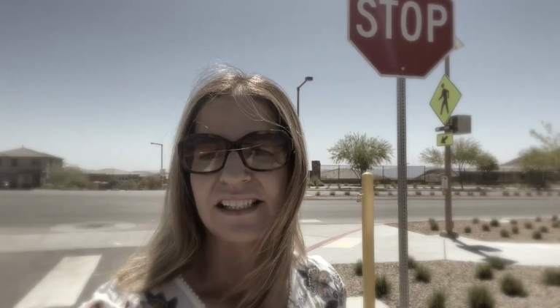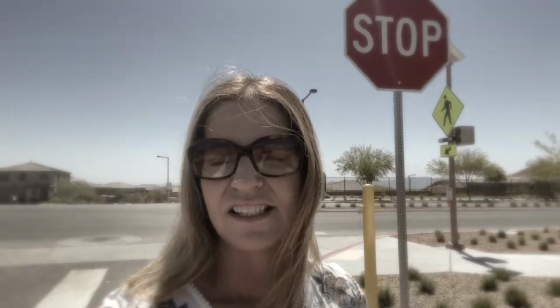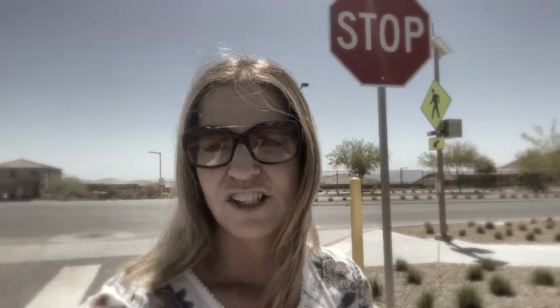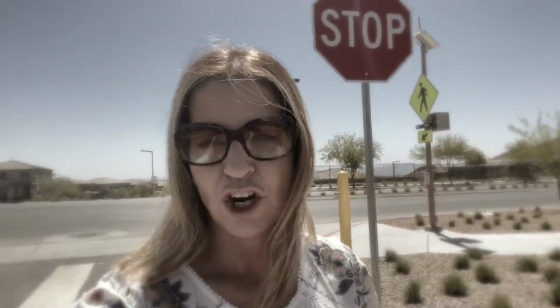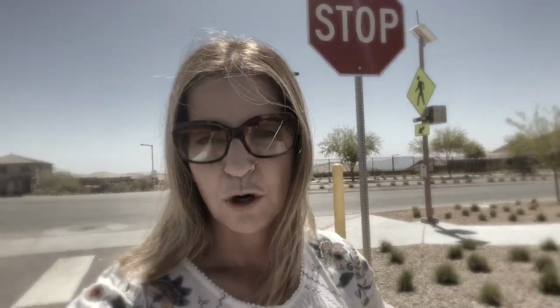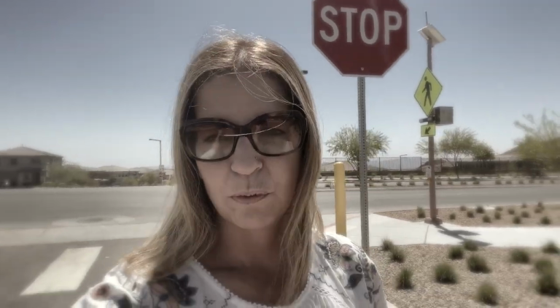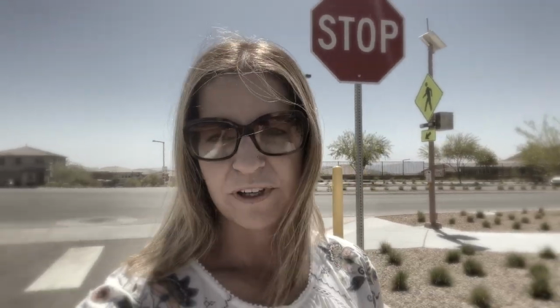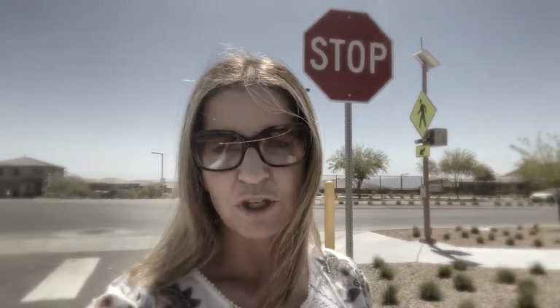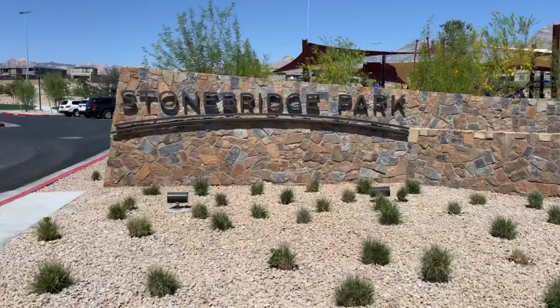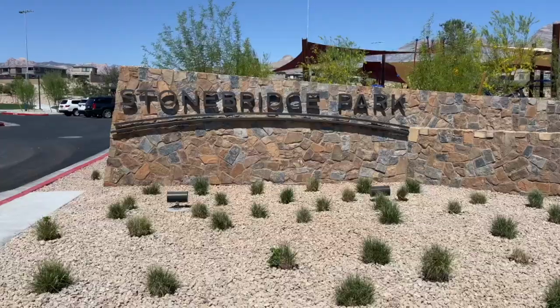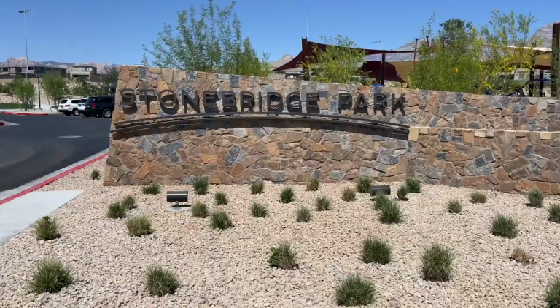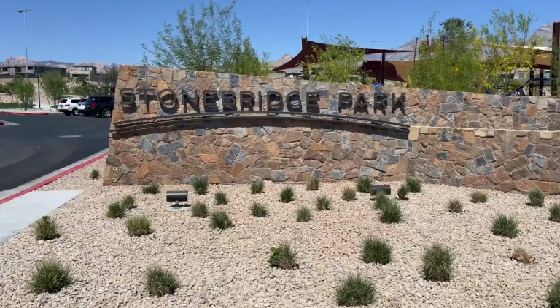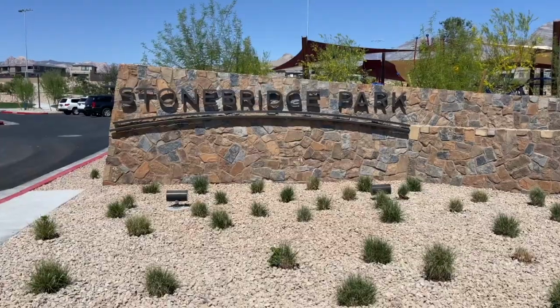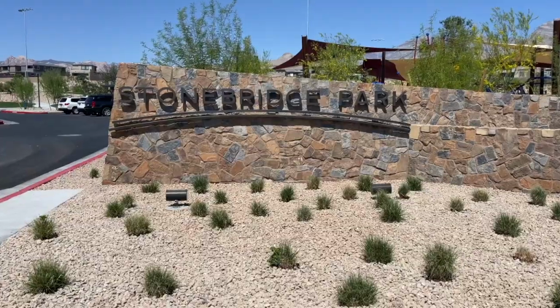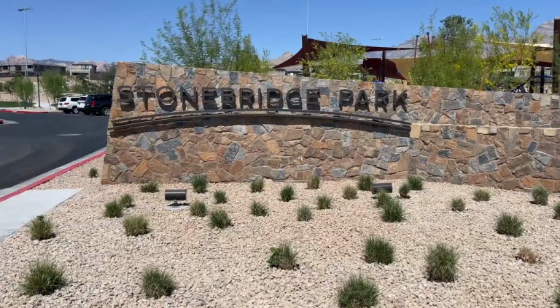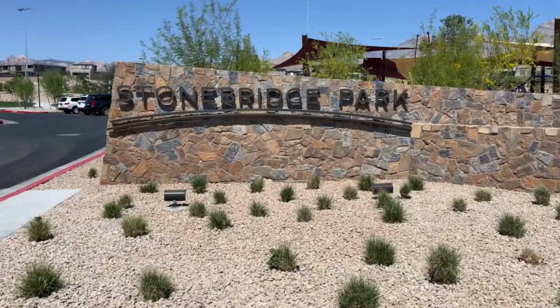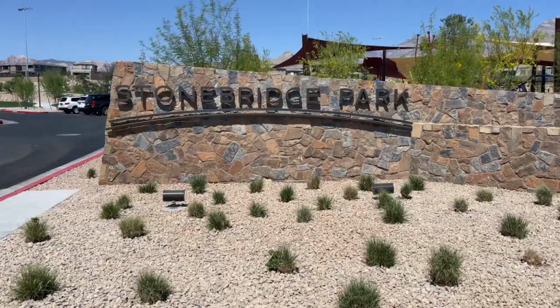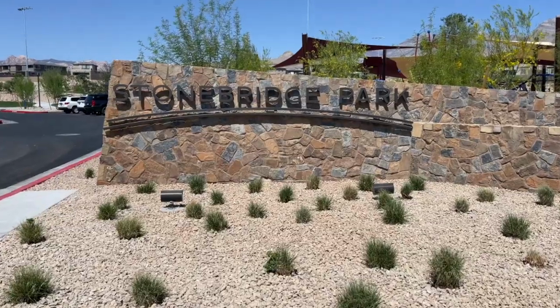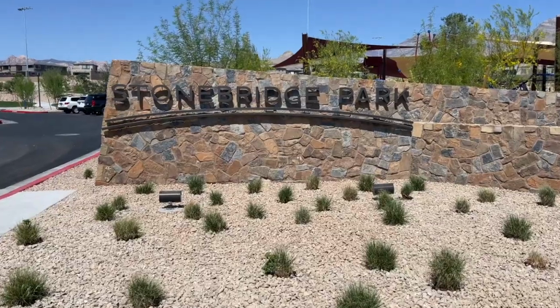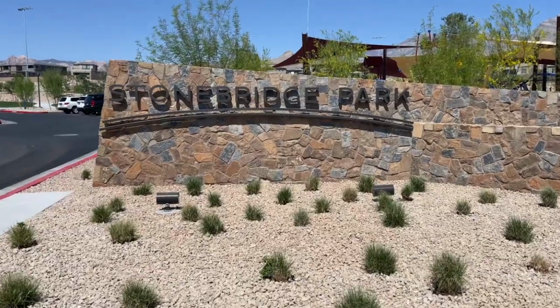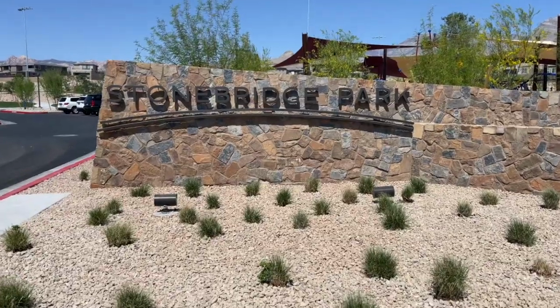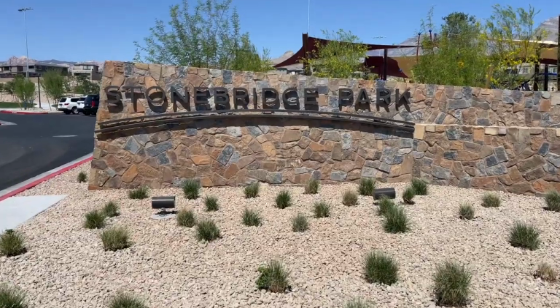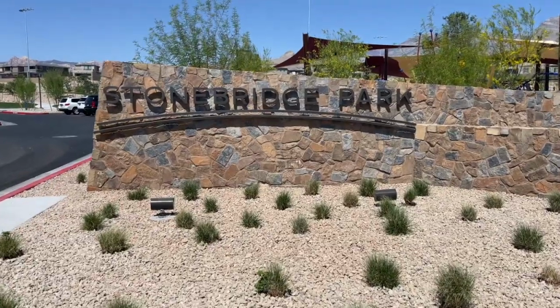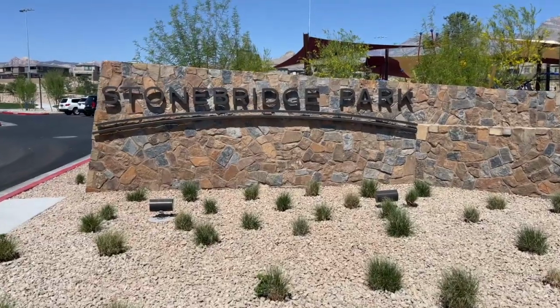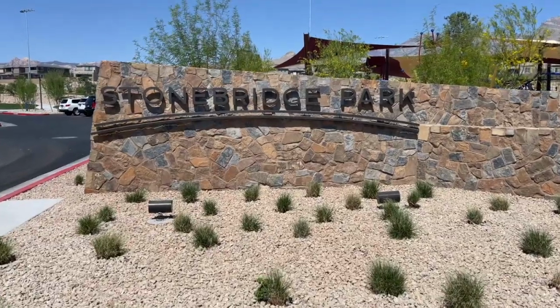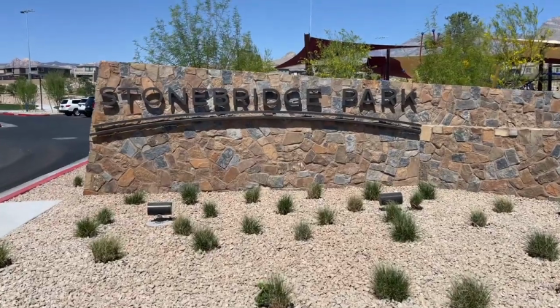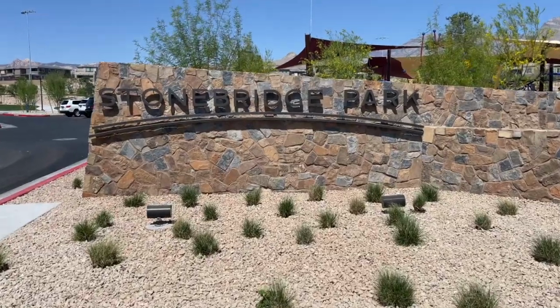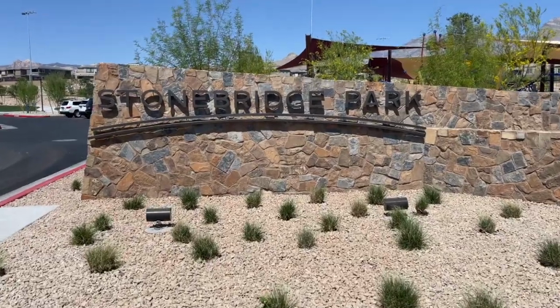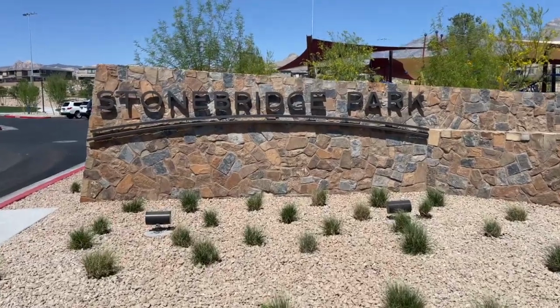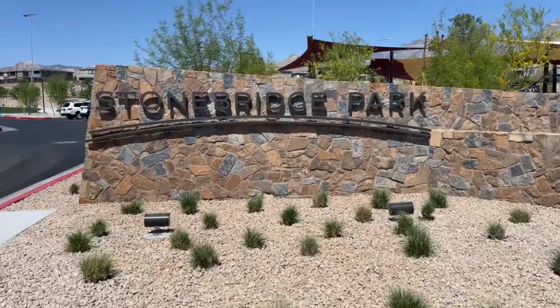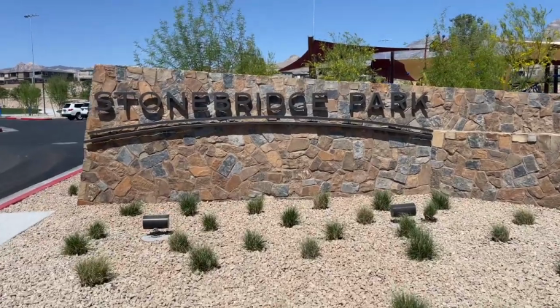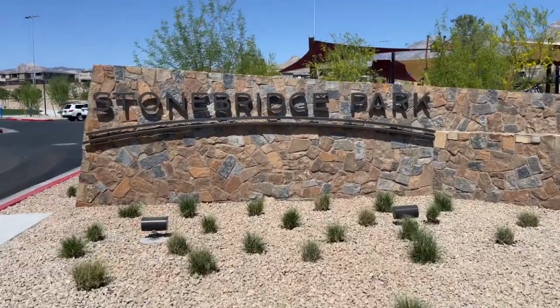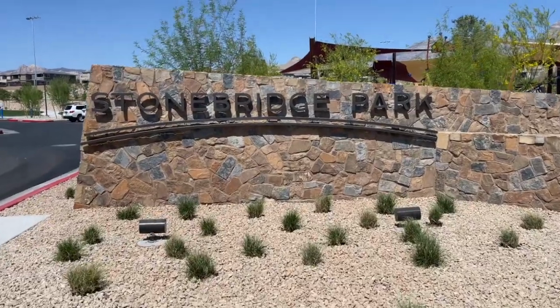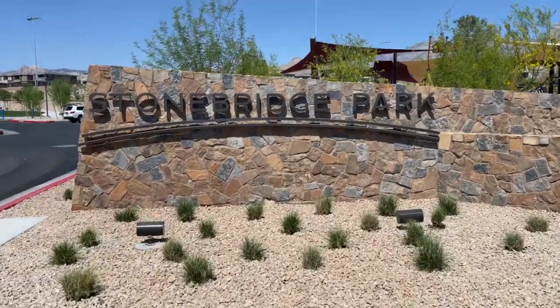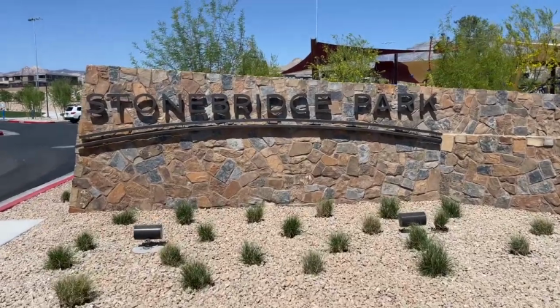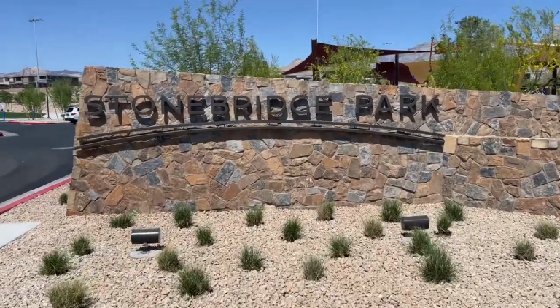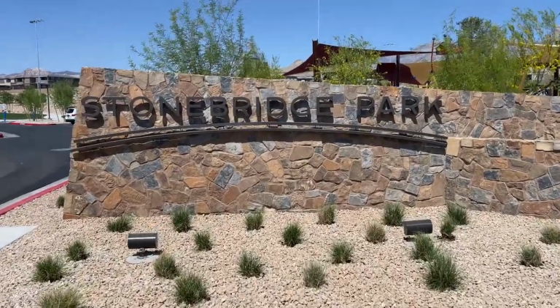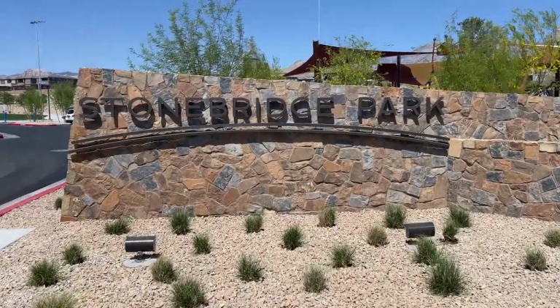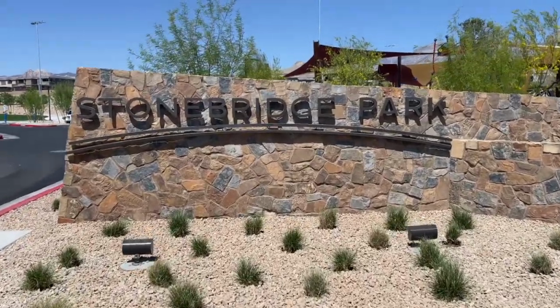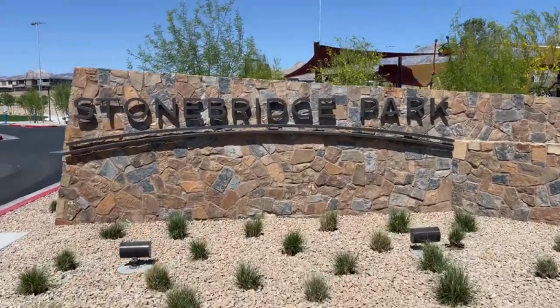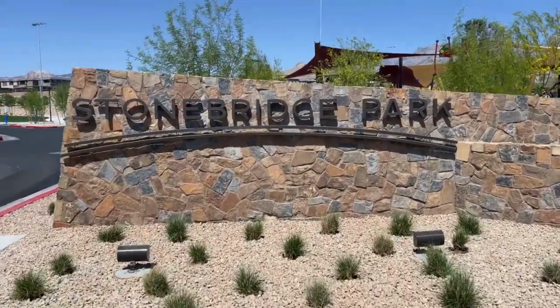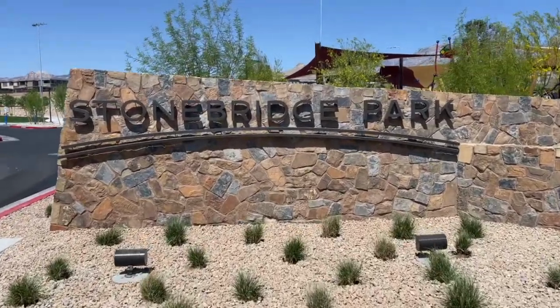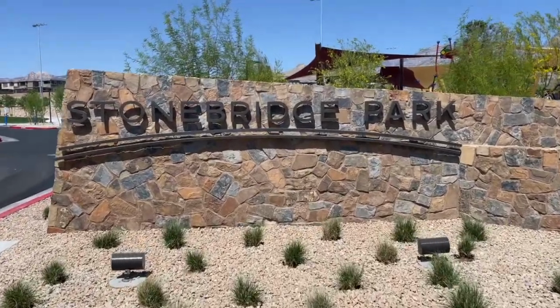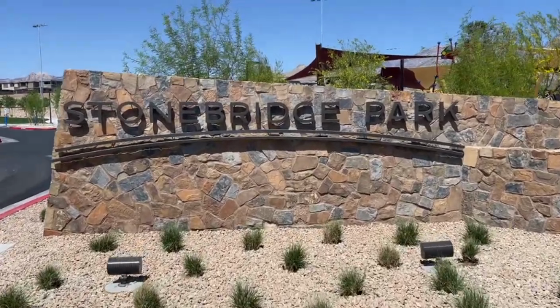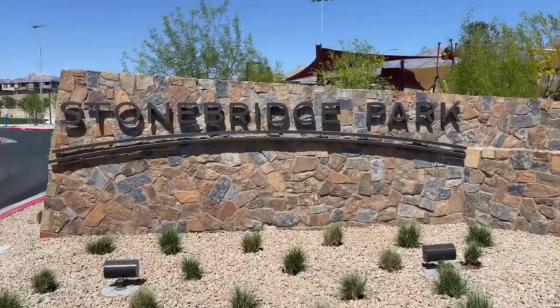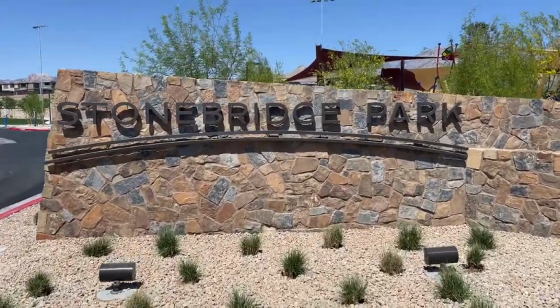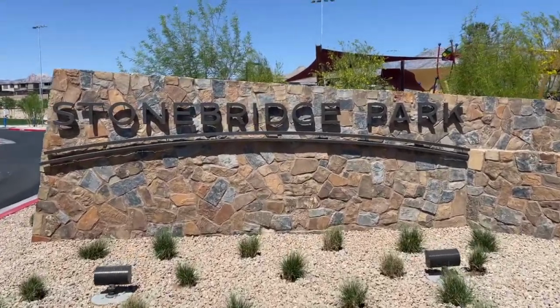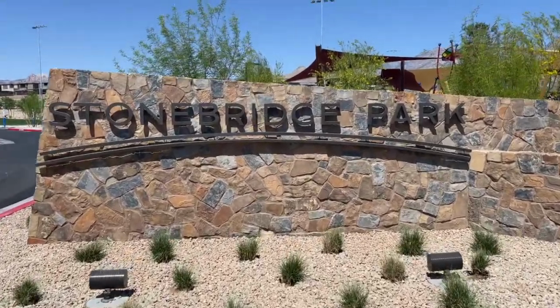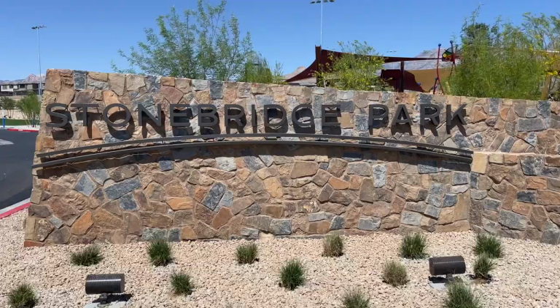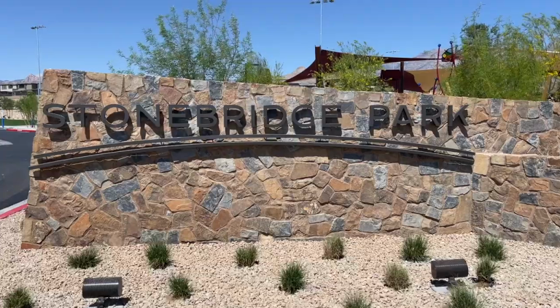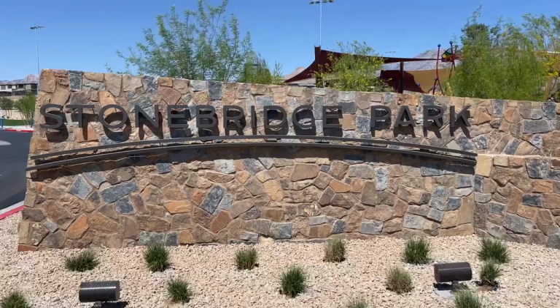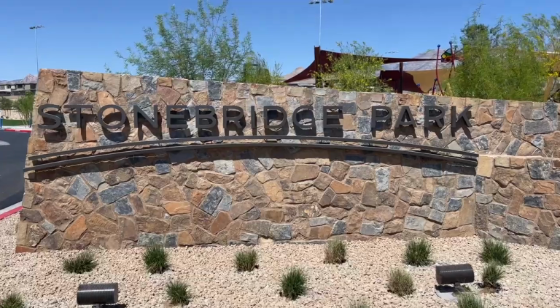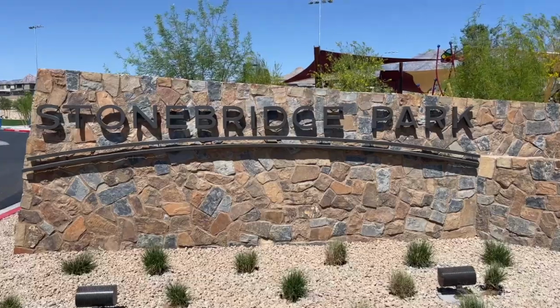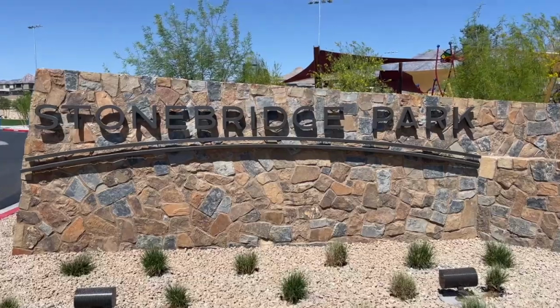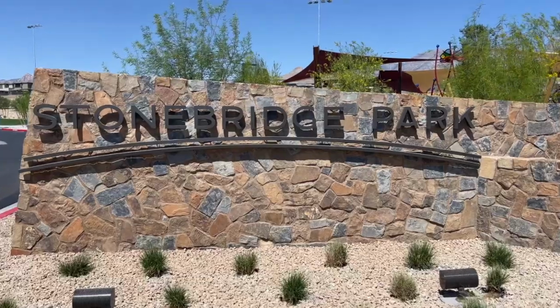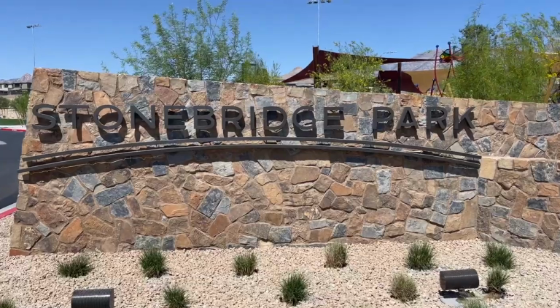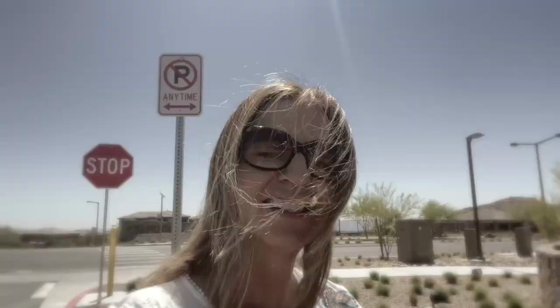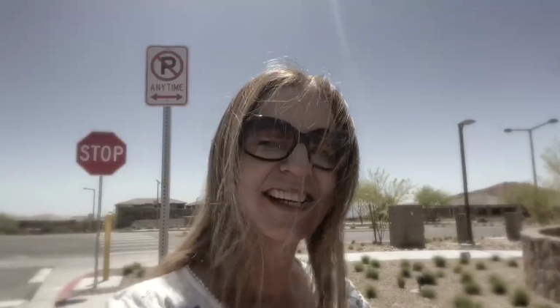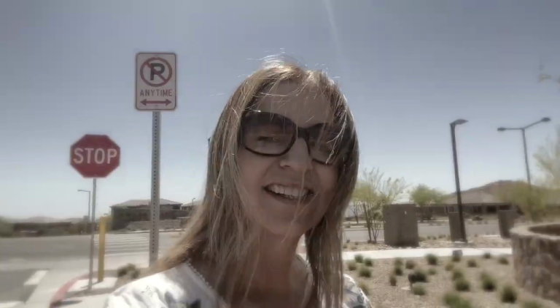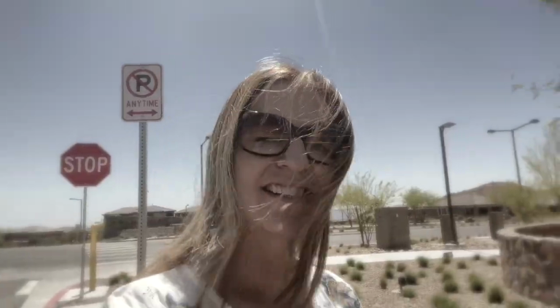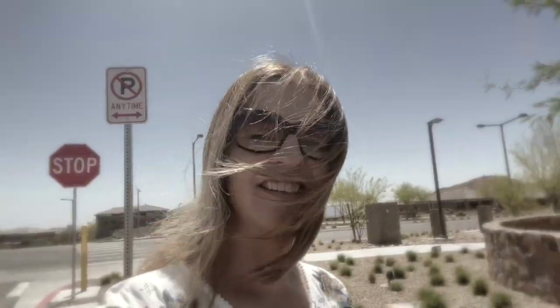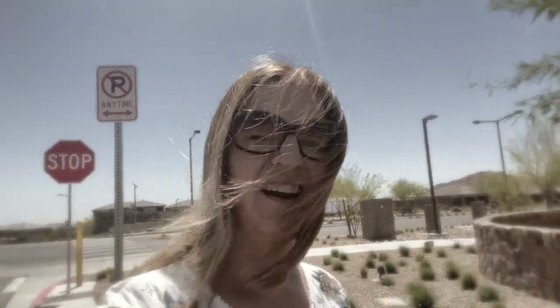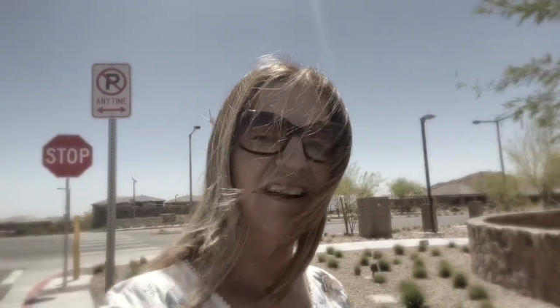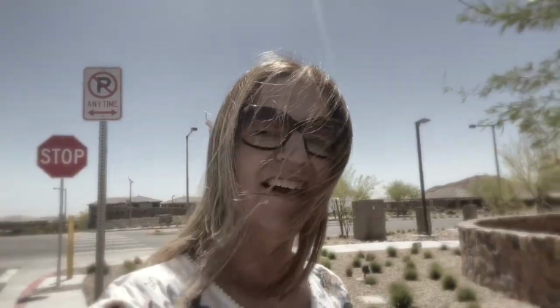Stonebridge Park is now open, and that's what I'm talking about today. Let's get started!